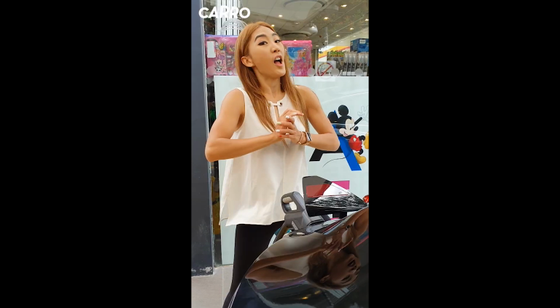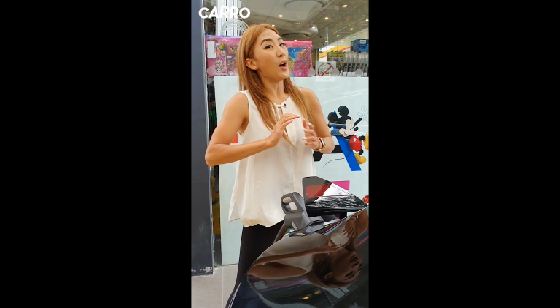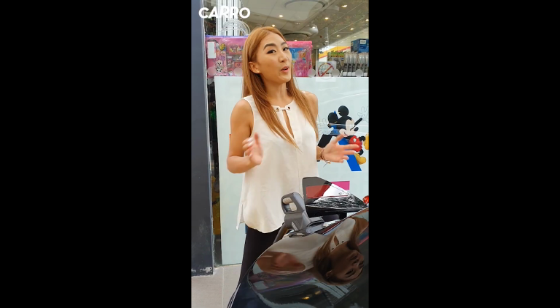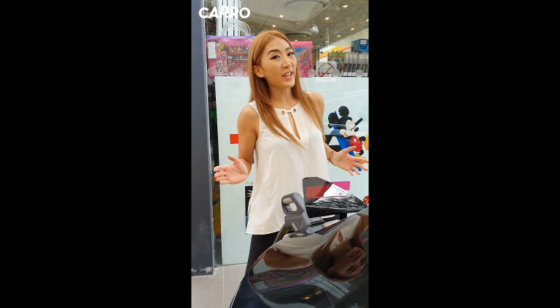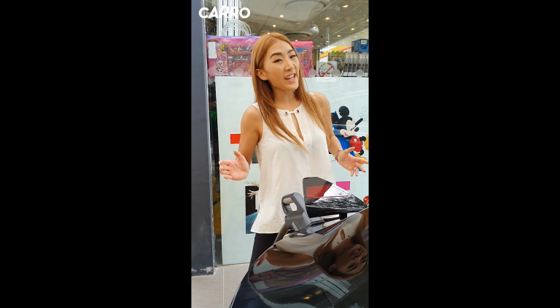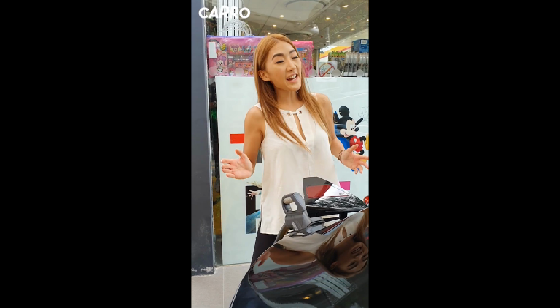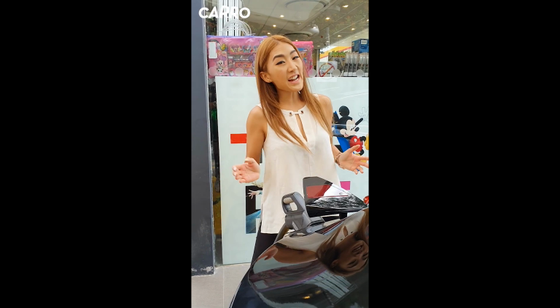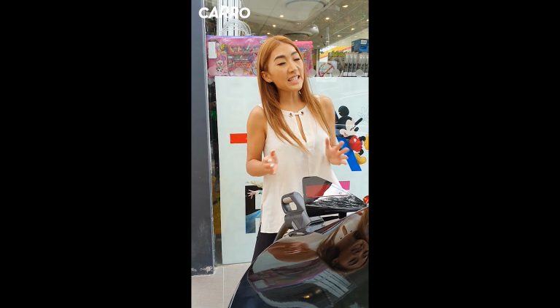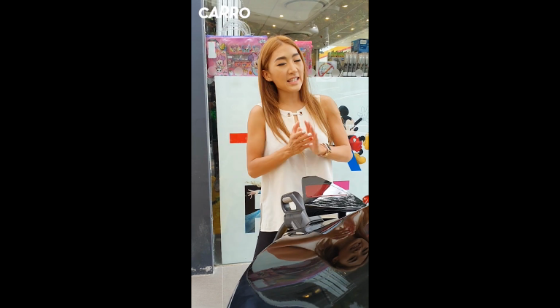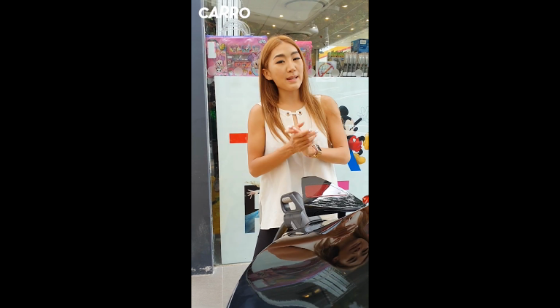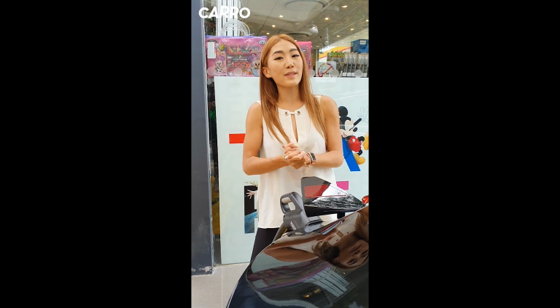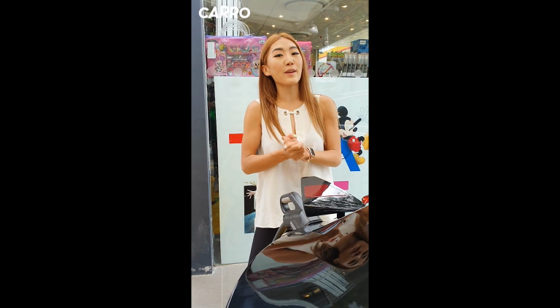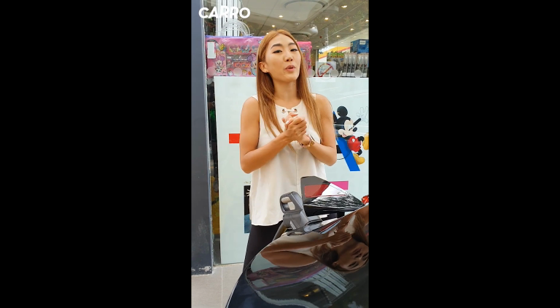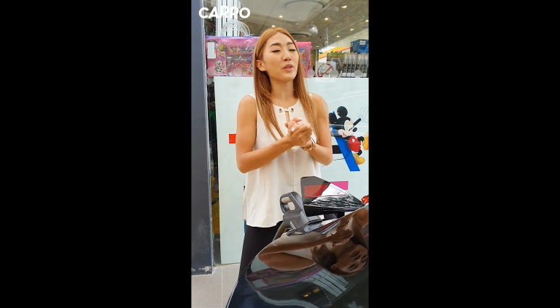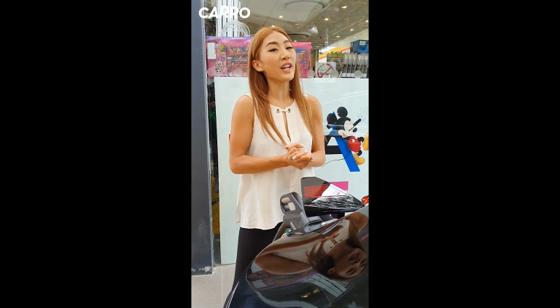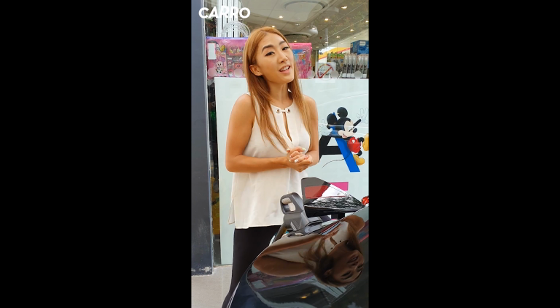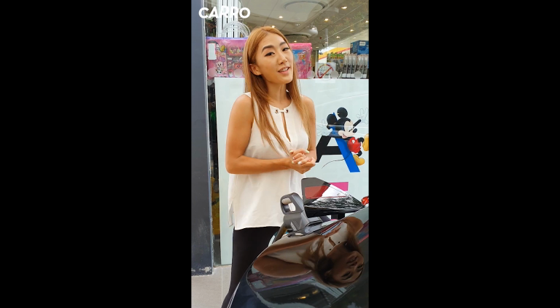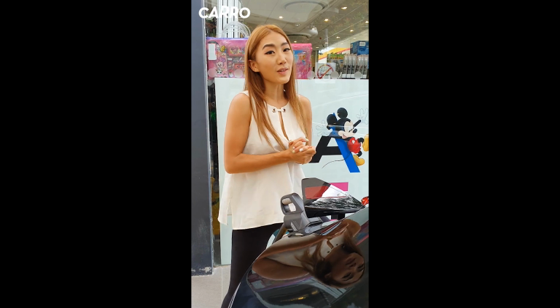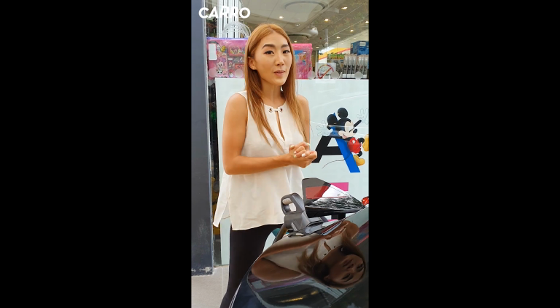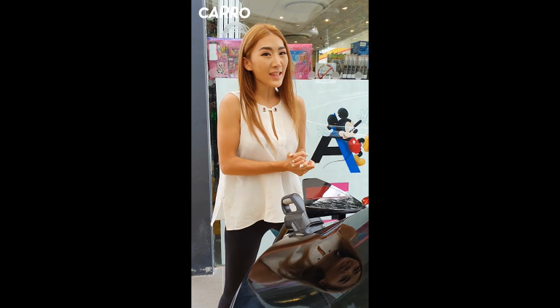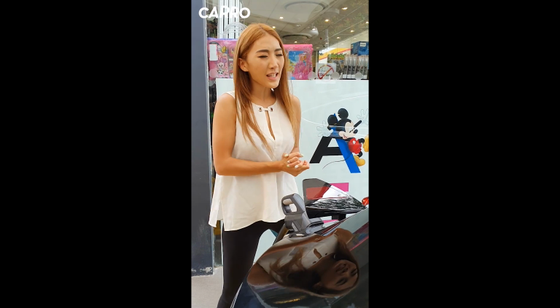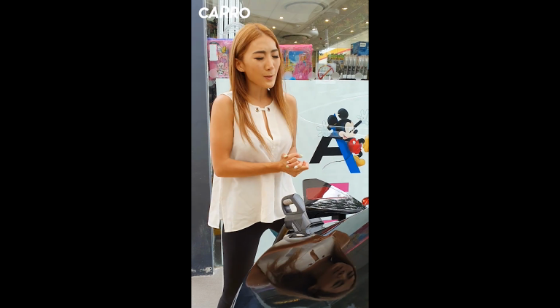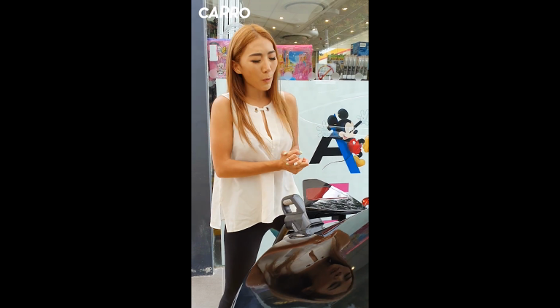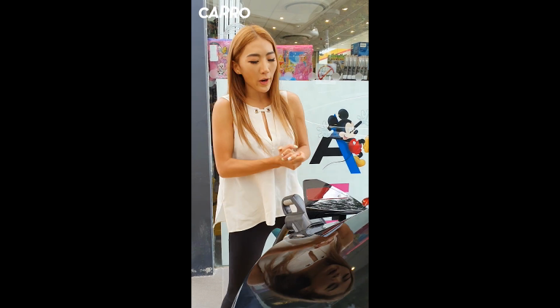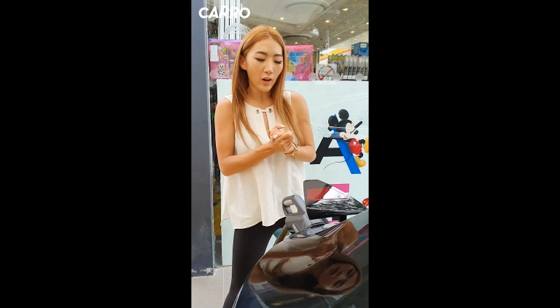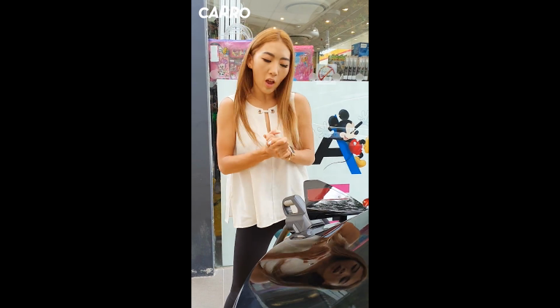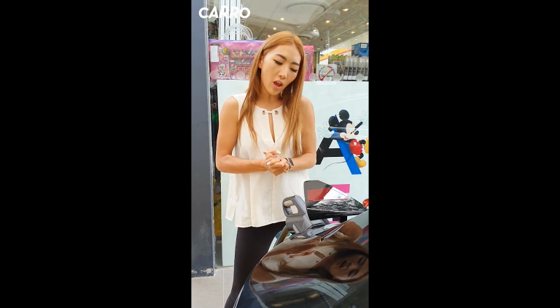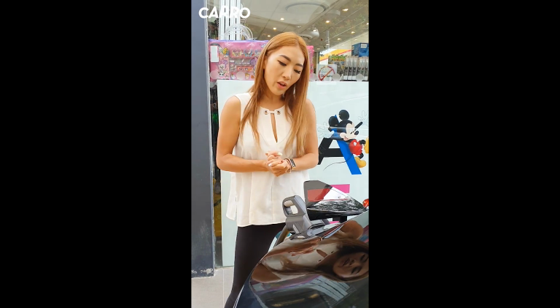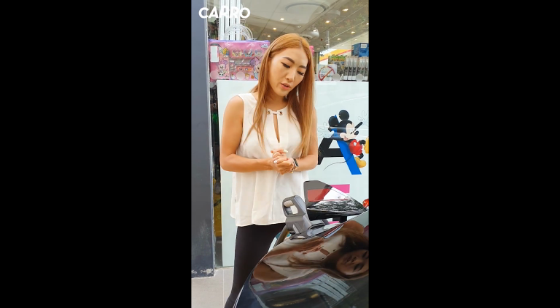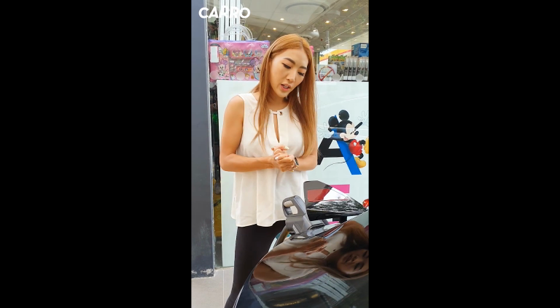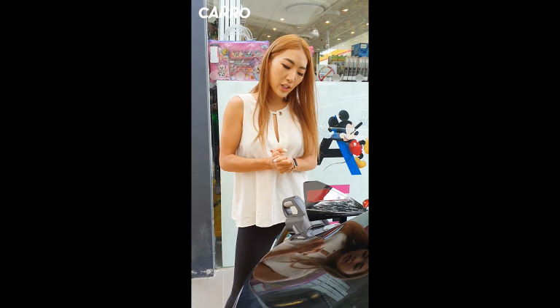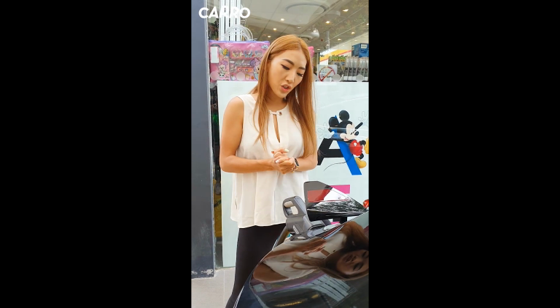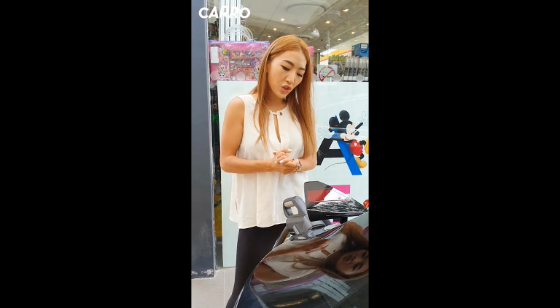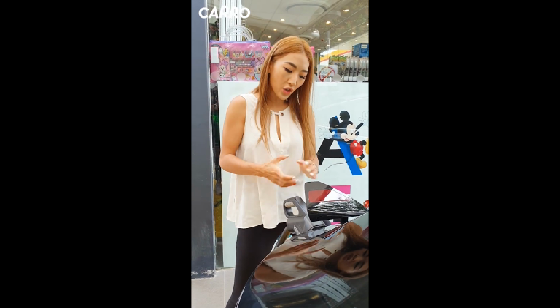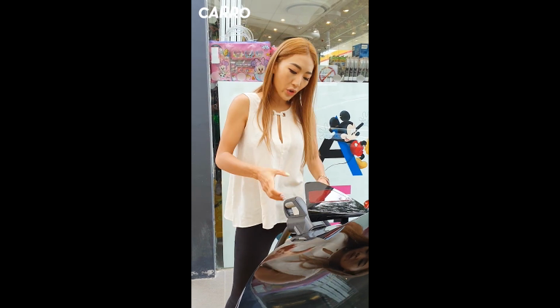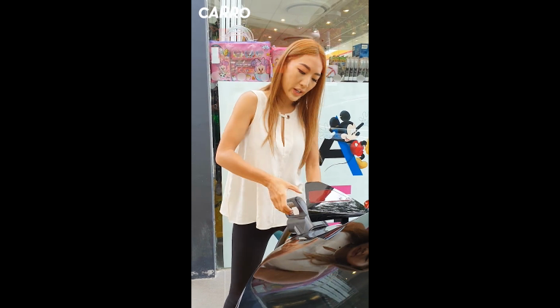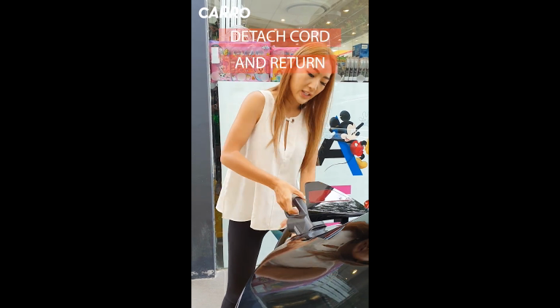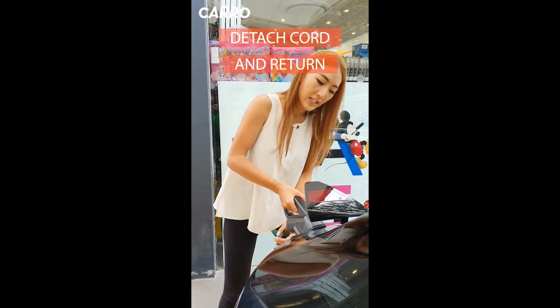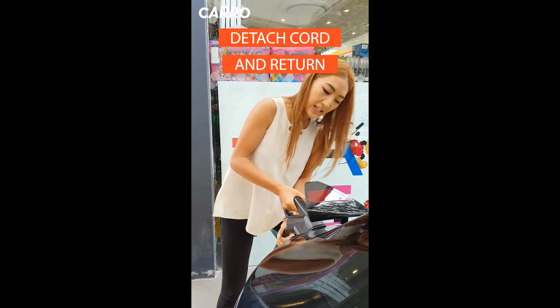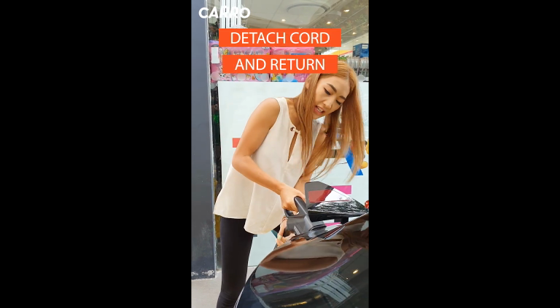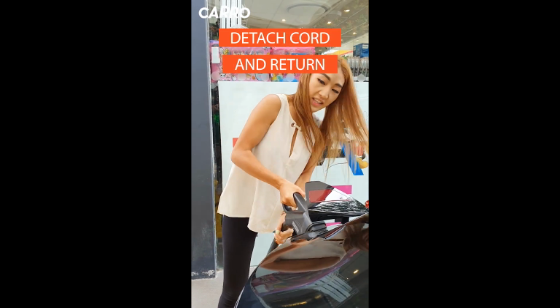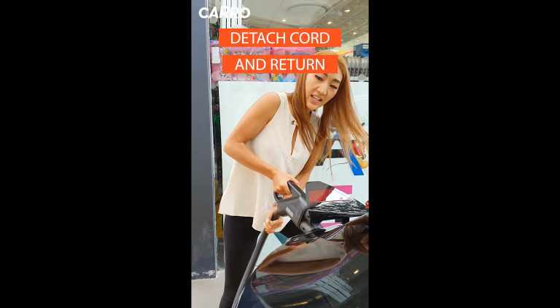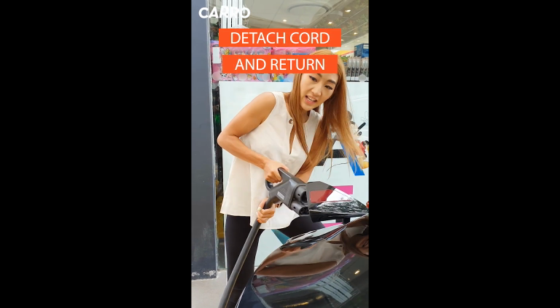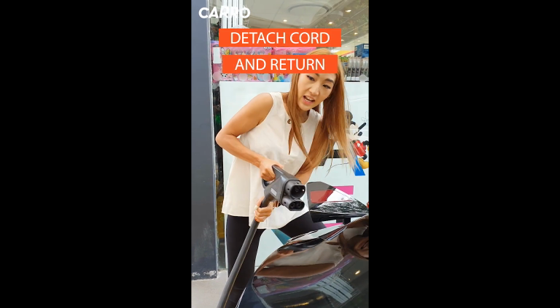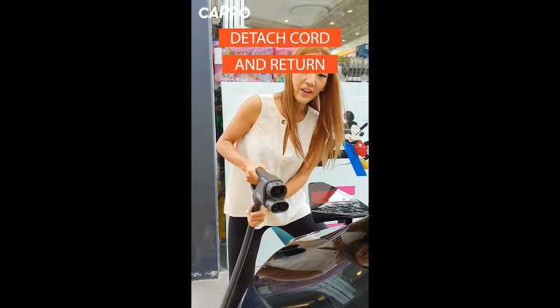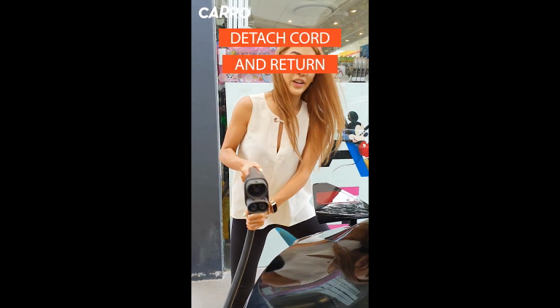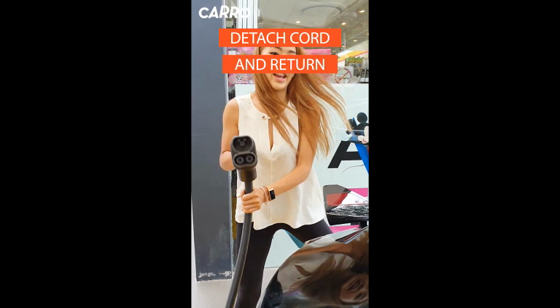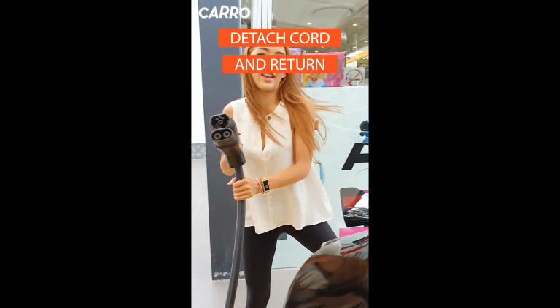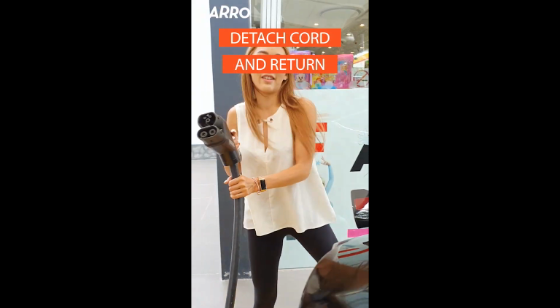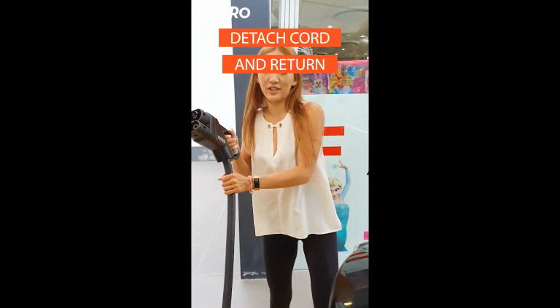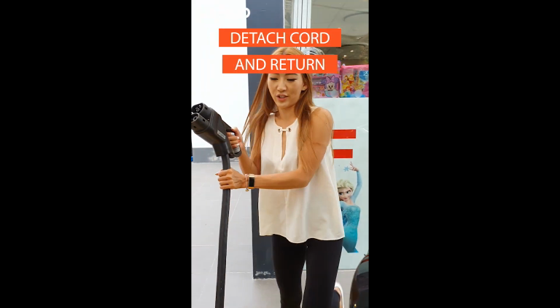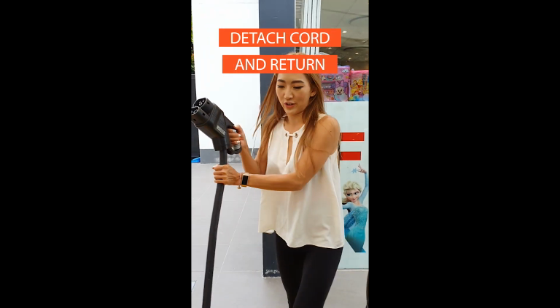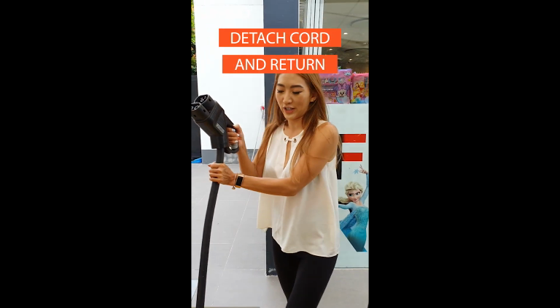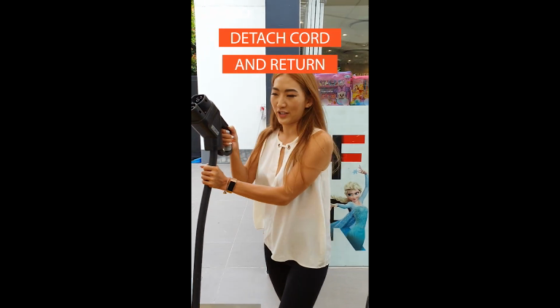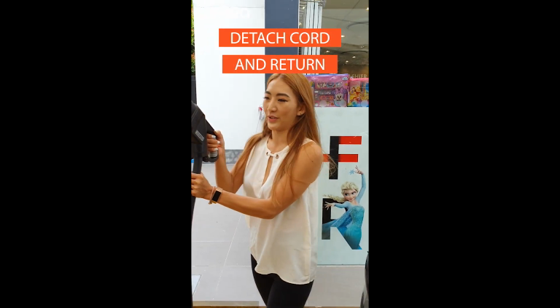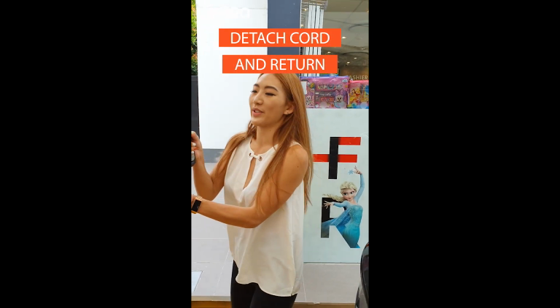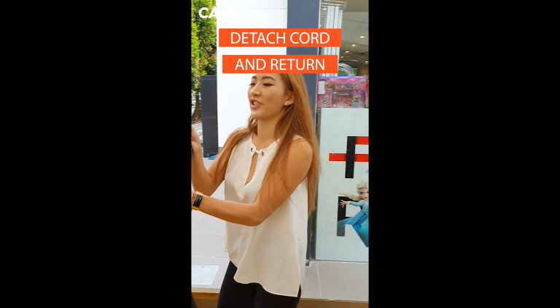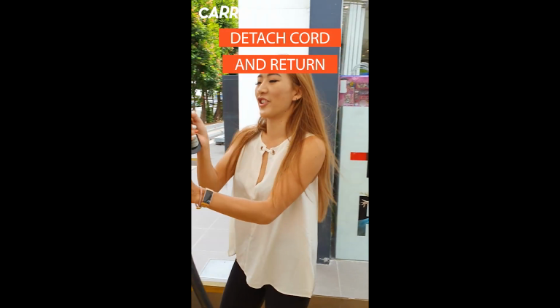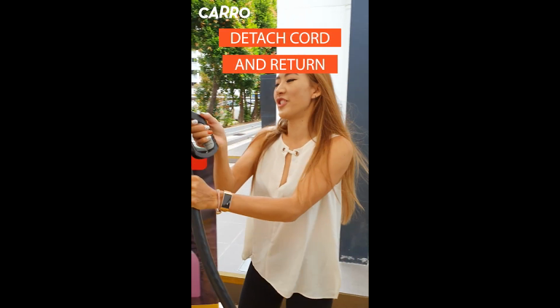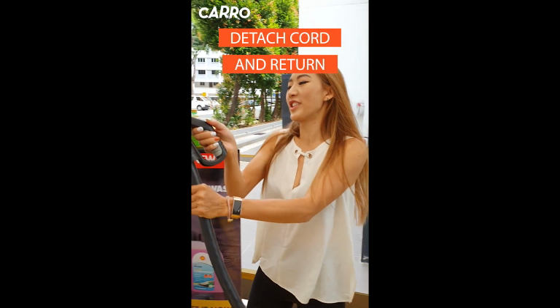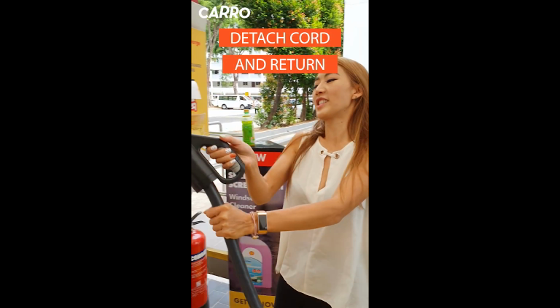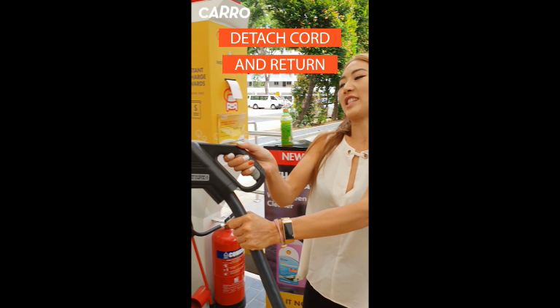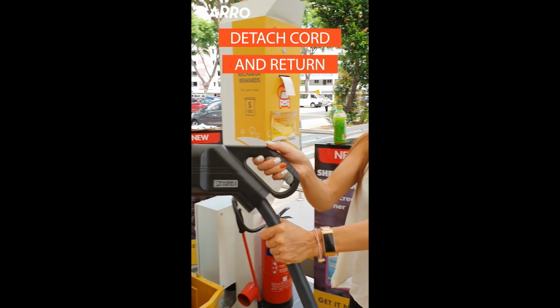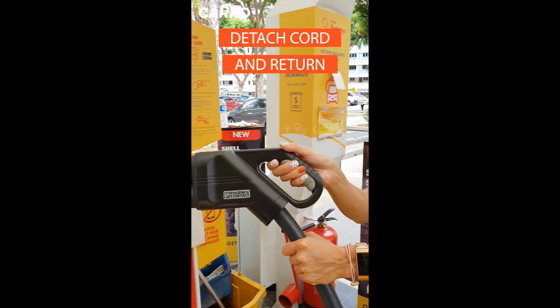Okay guys, it seems like we're done. So at this point, all you need to do is take this out and return it to the charging station.